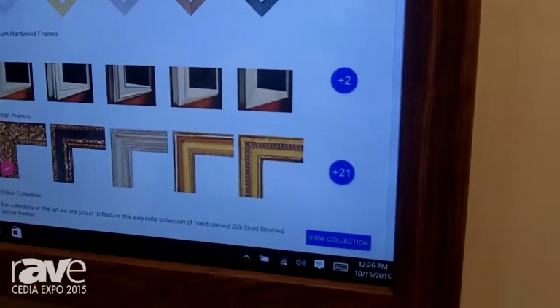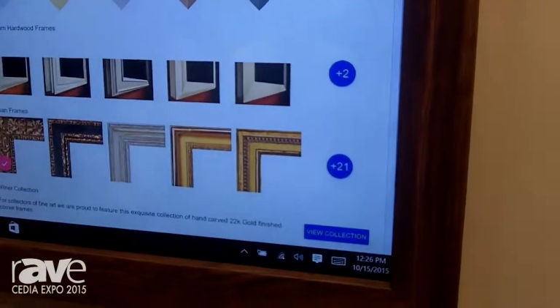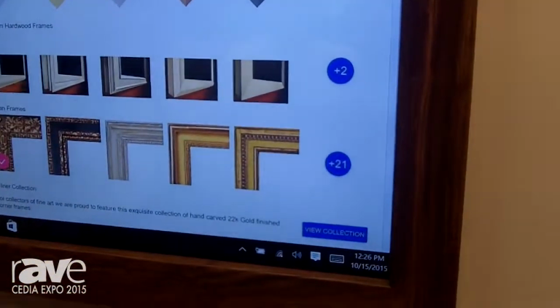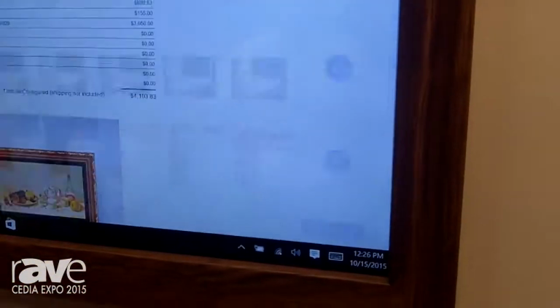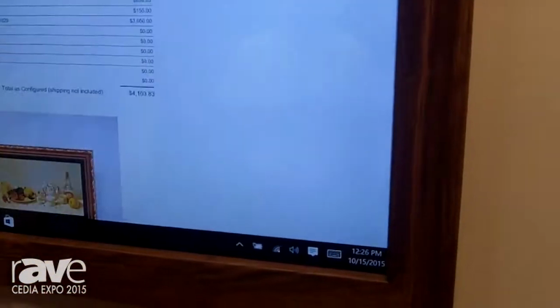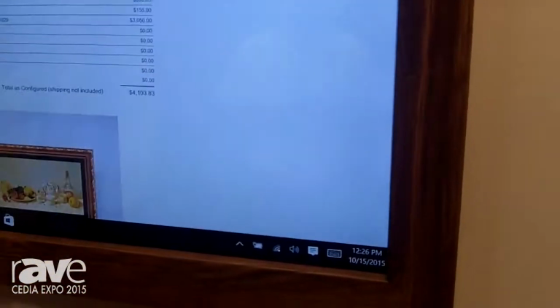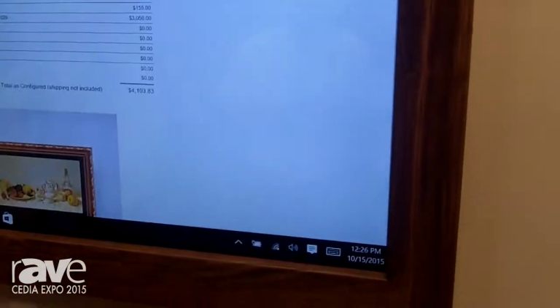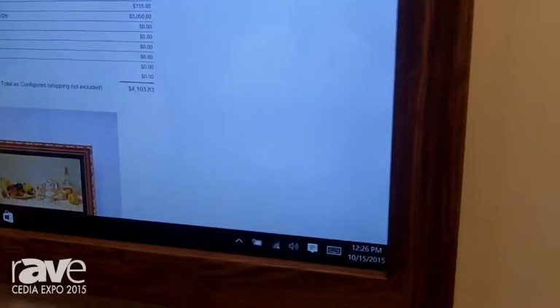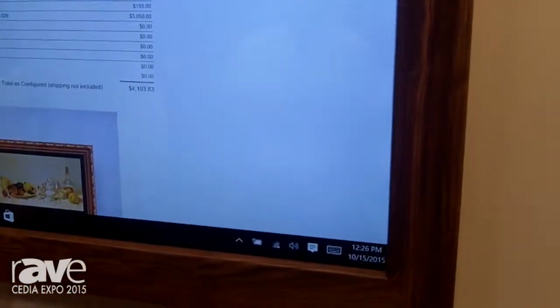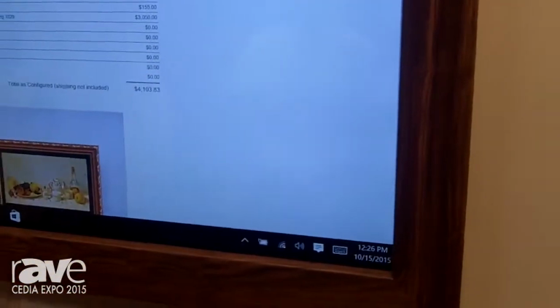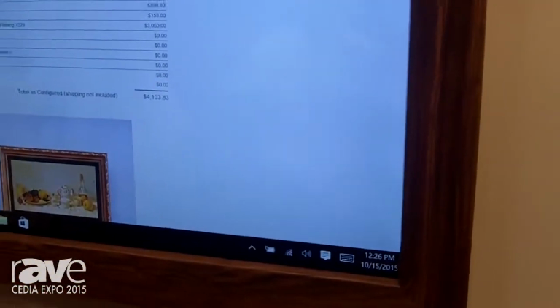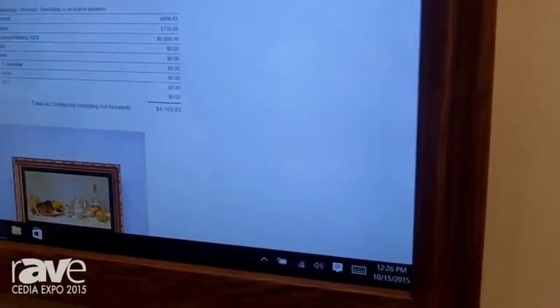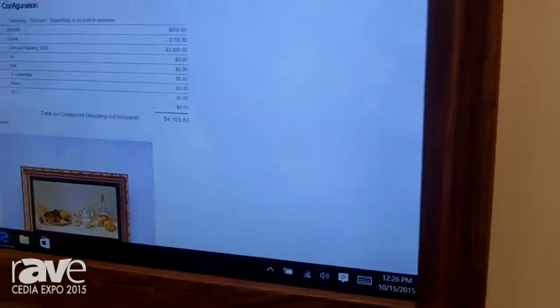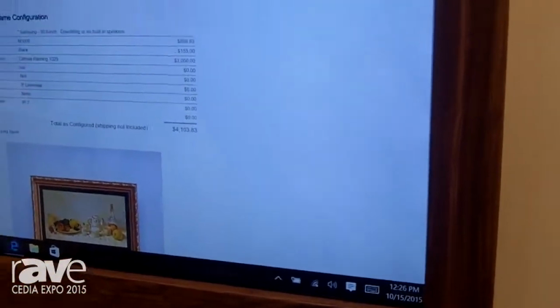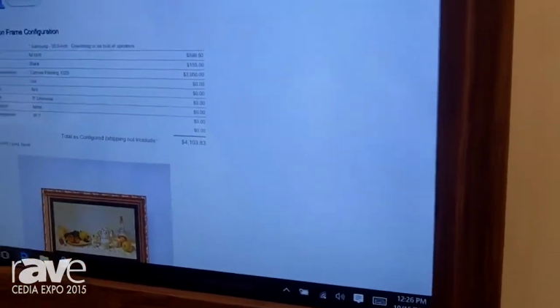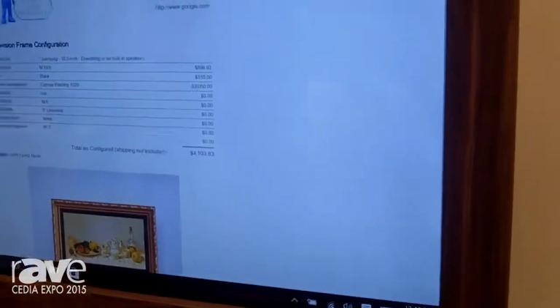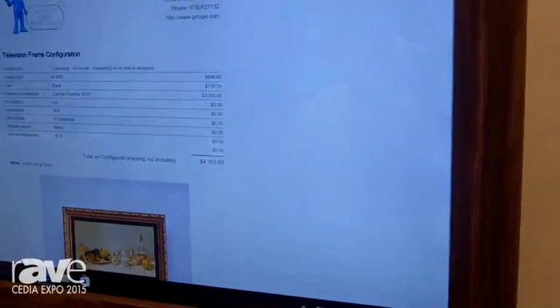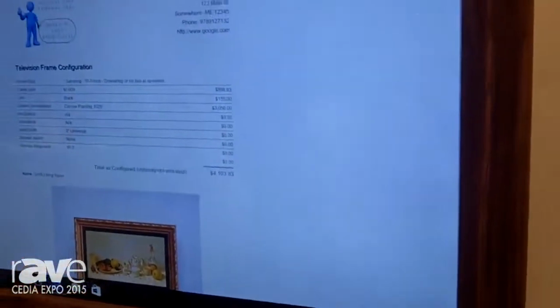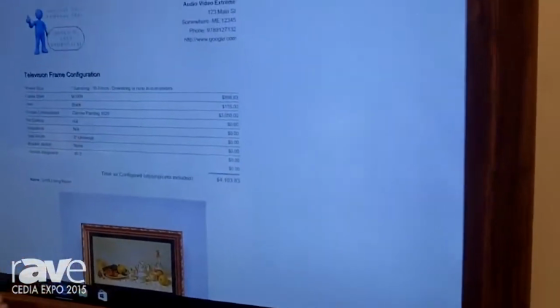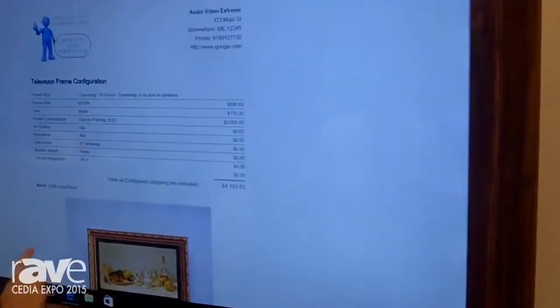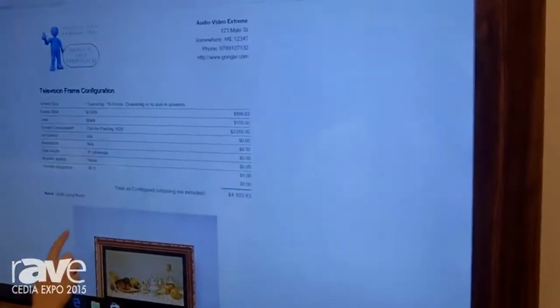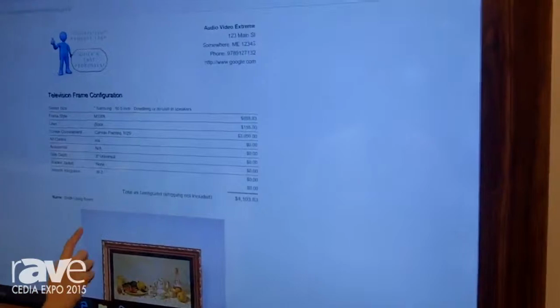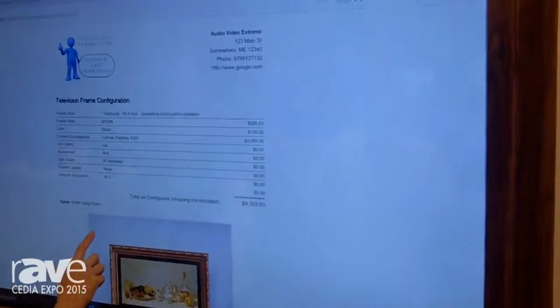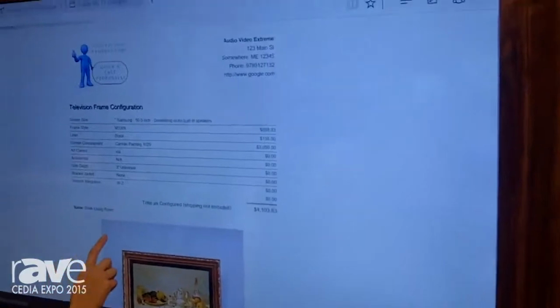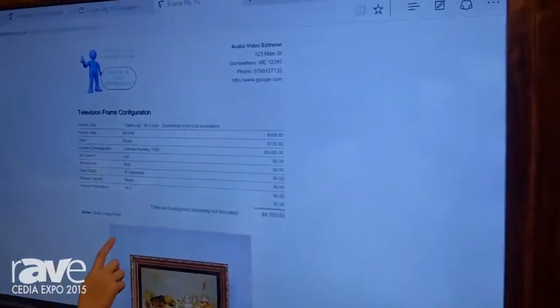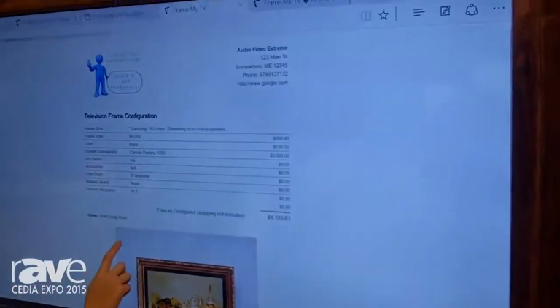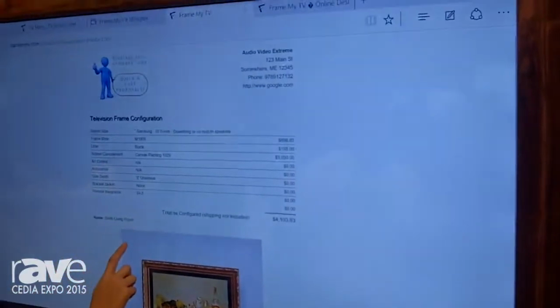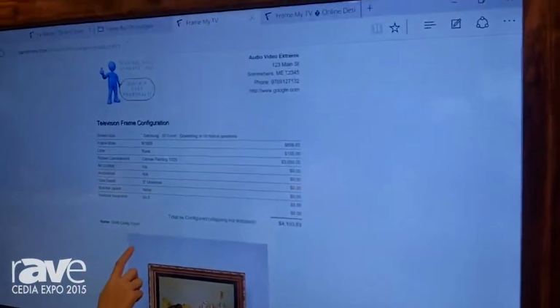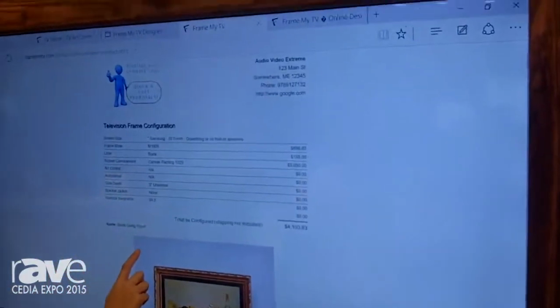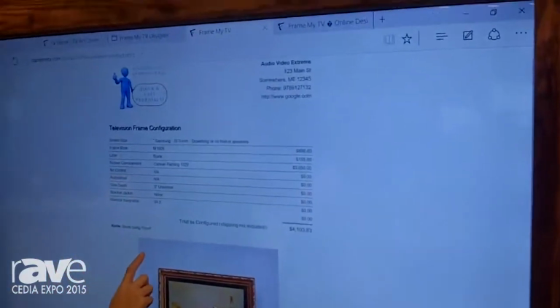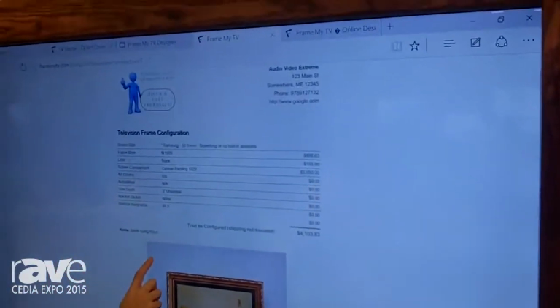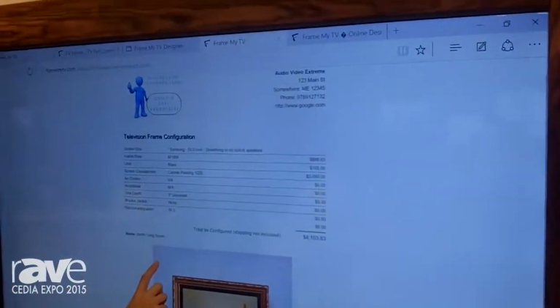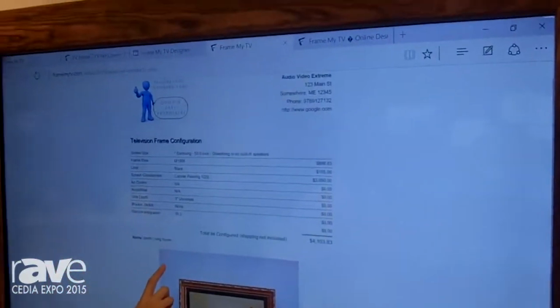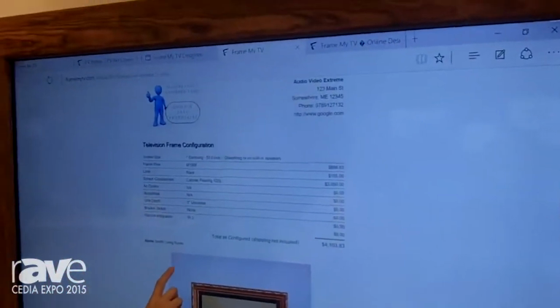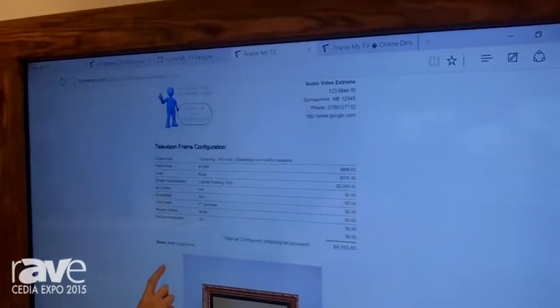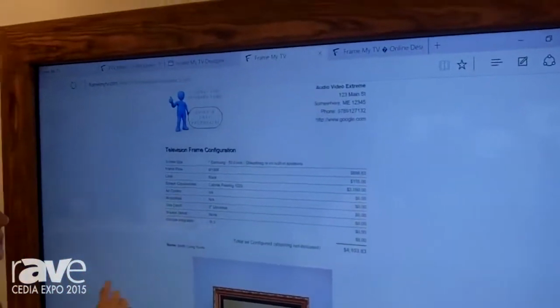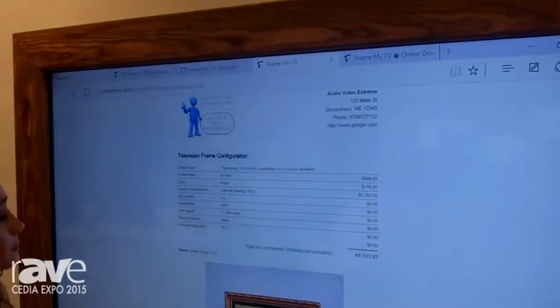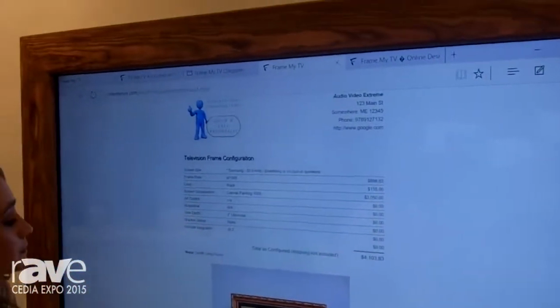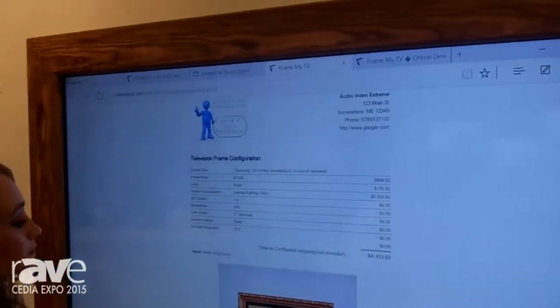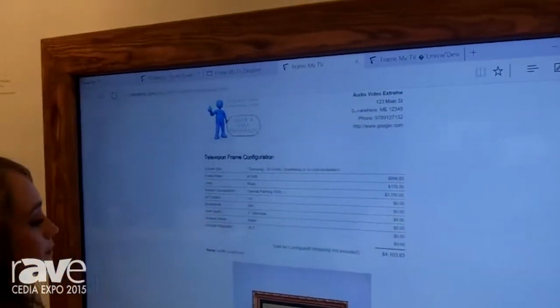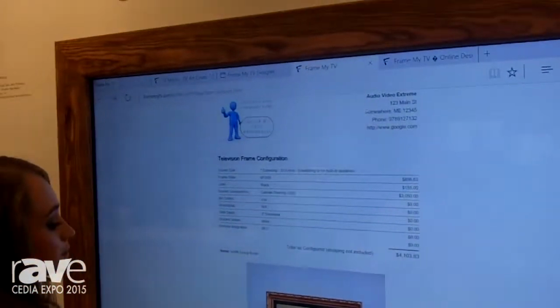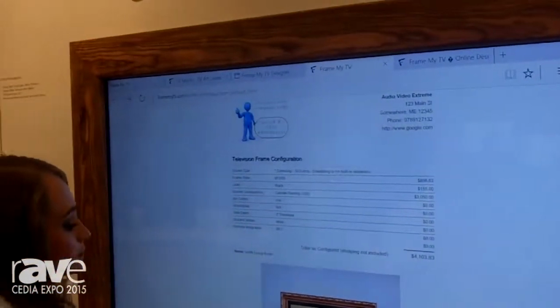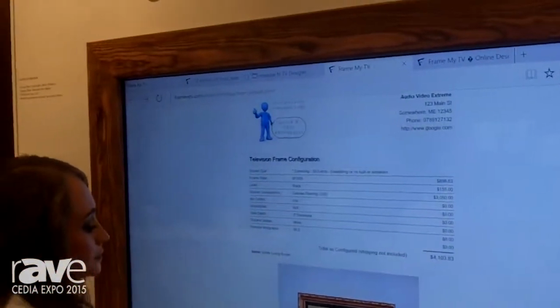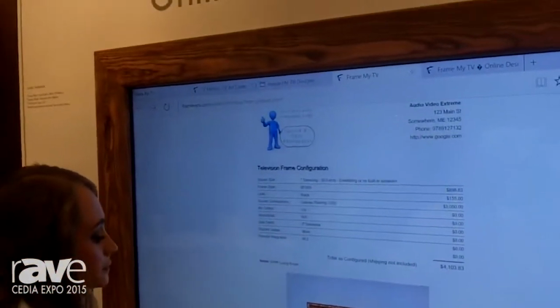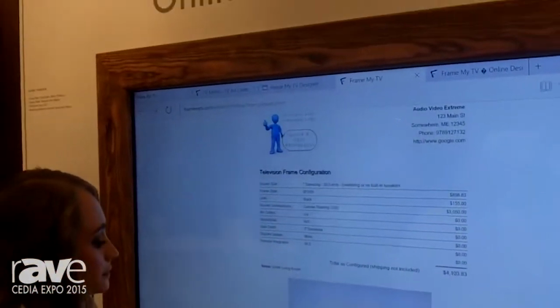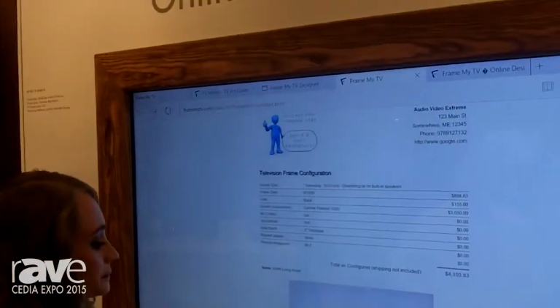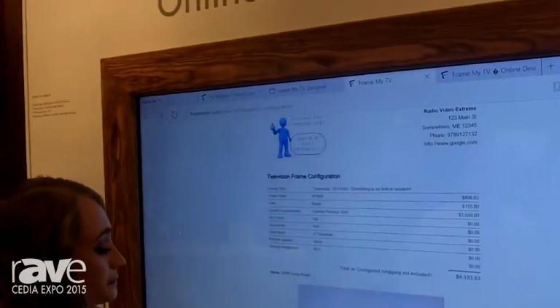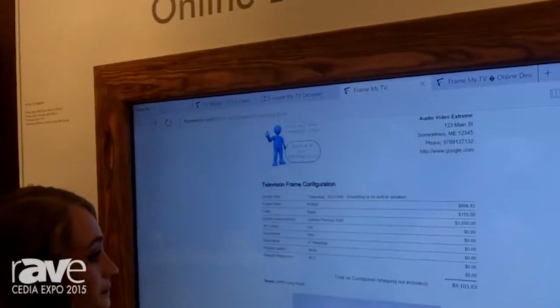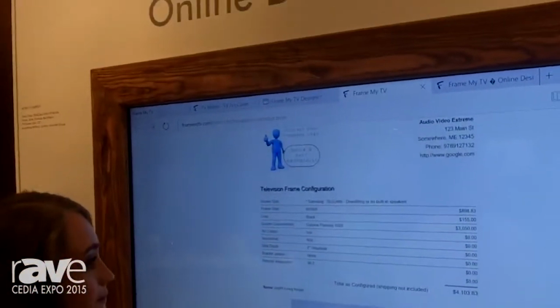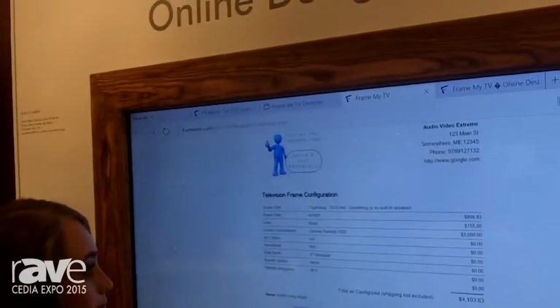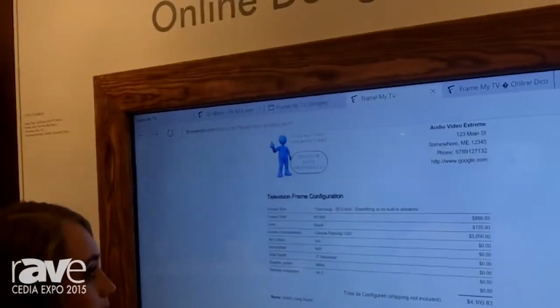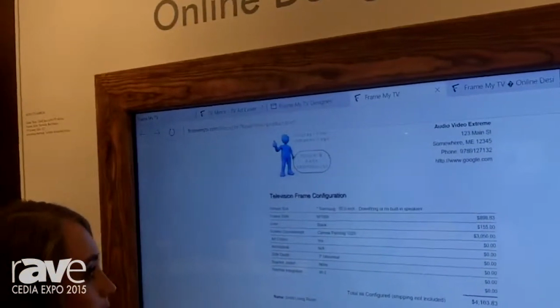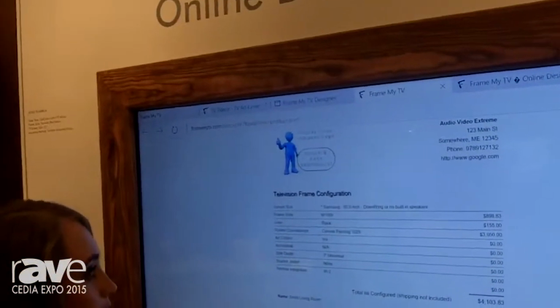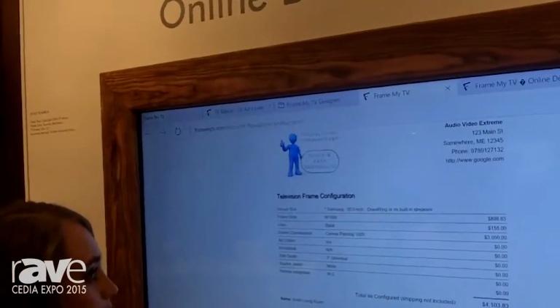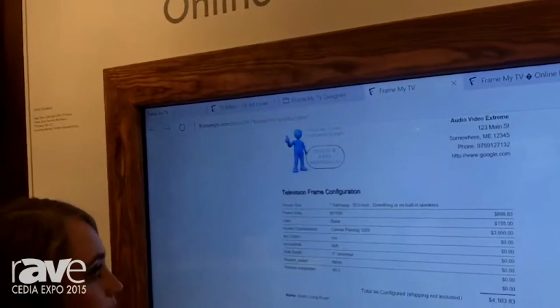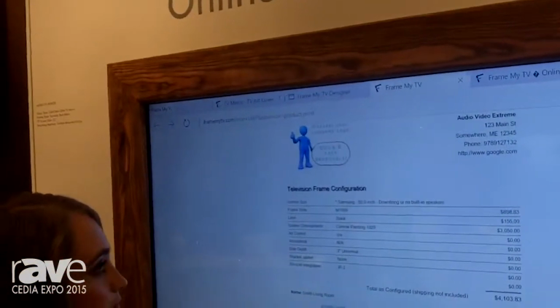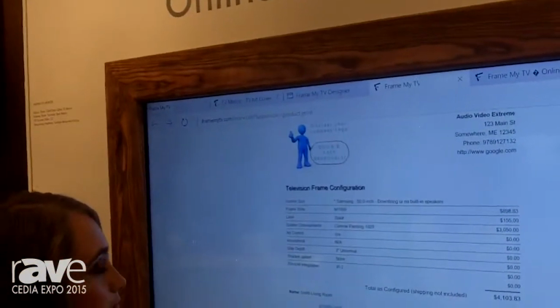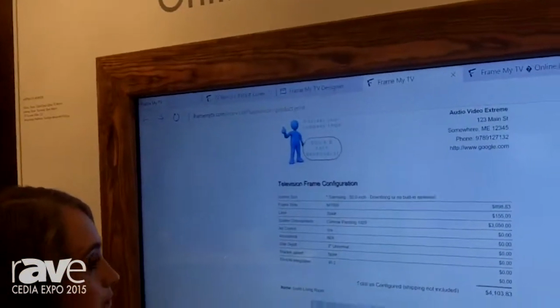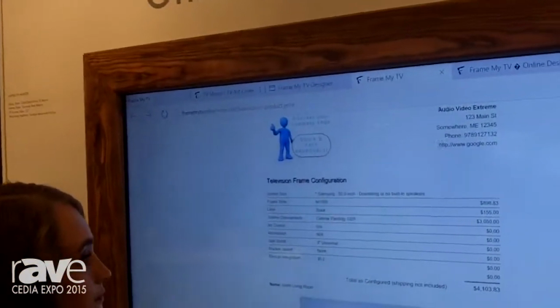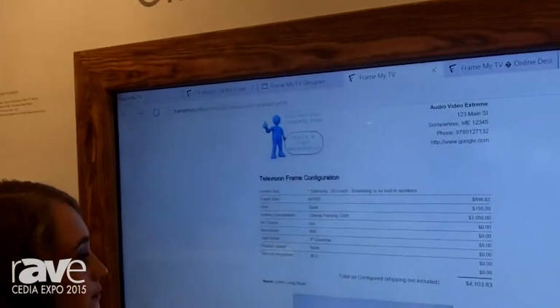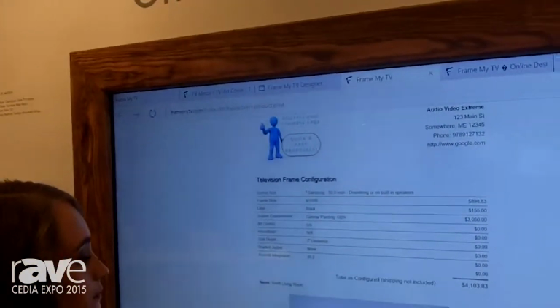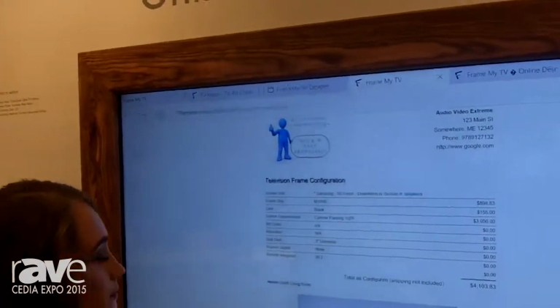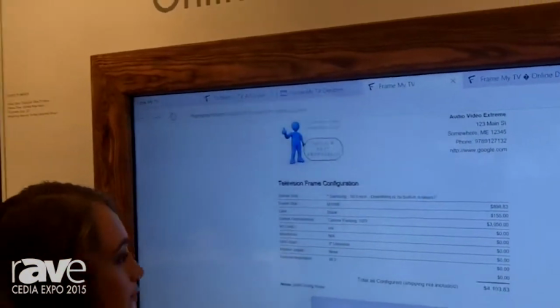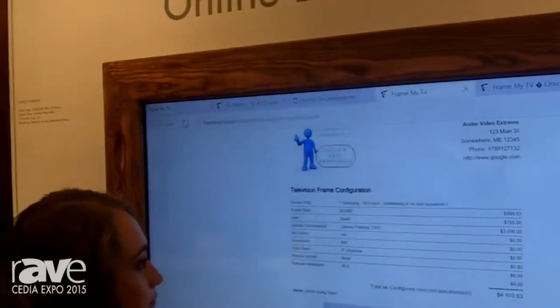We're also going to be rolling this out as a new plug-in for your website, so you can have it branded for your clients on your site.